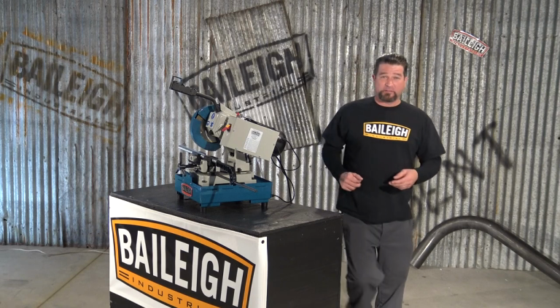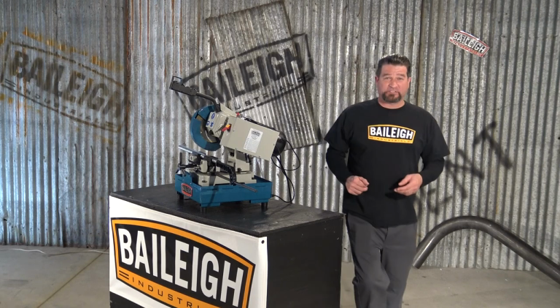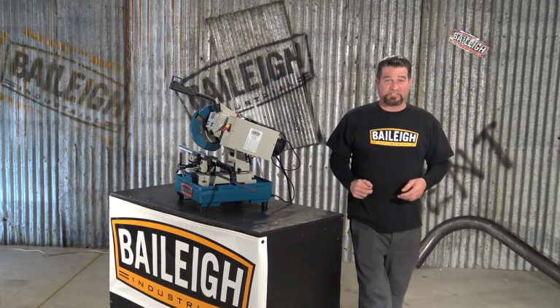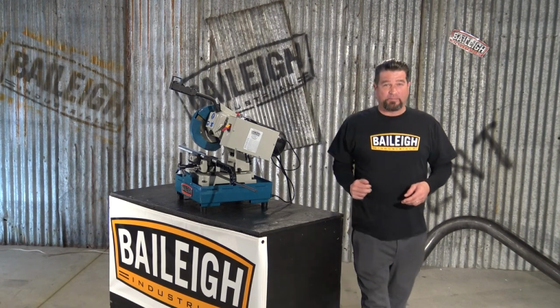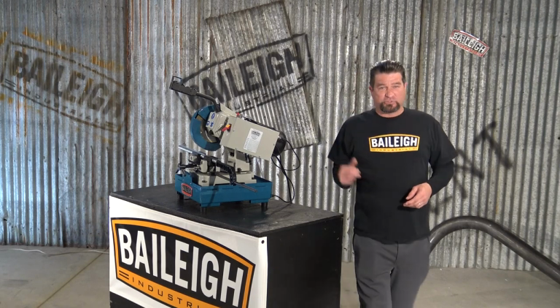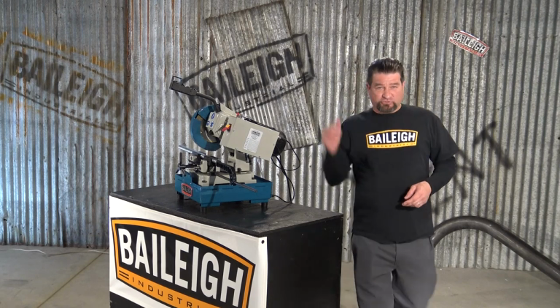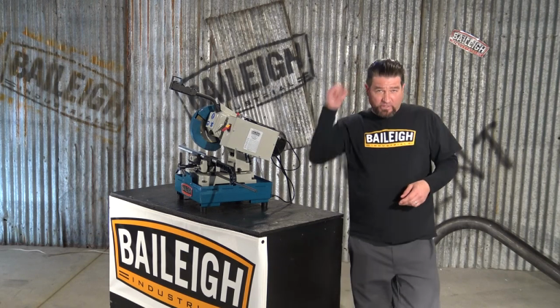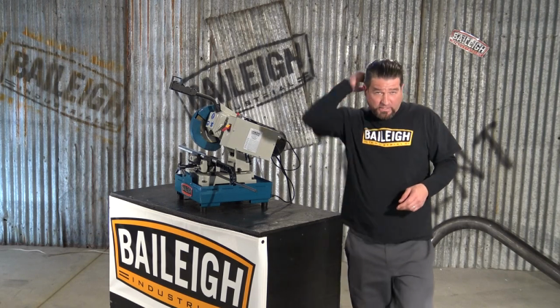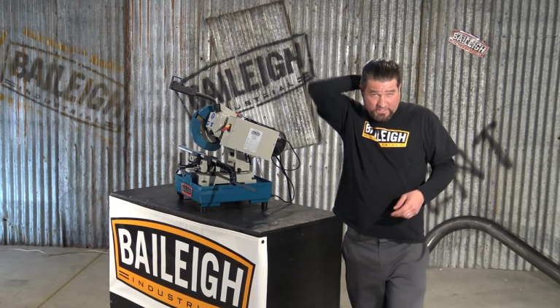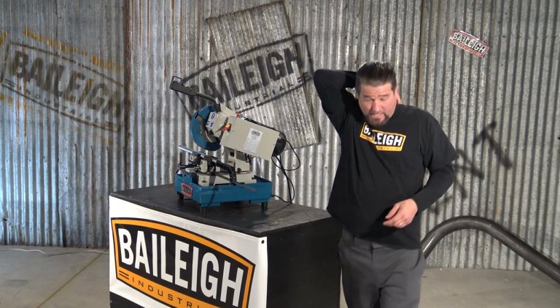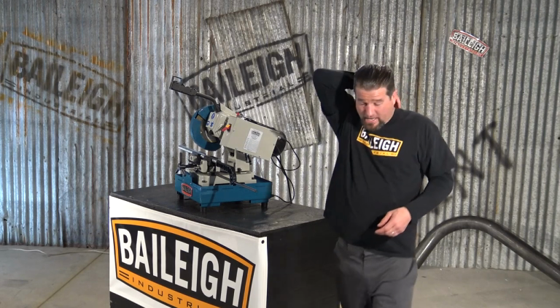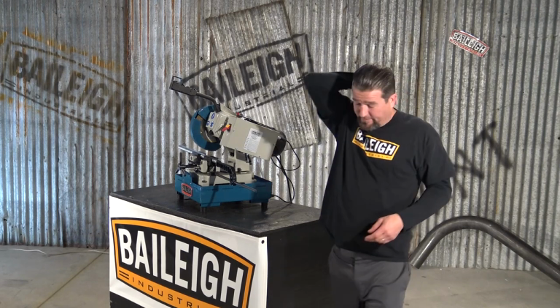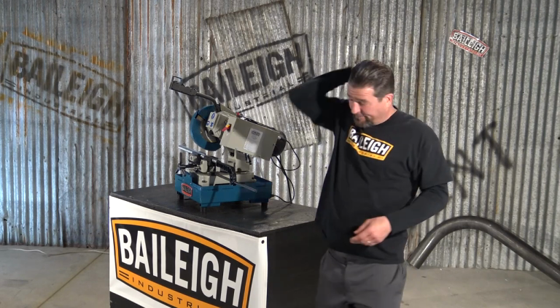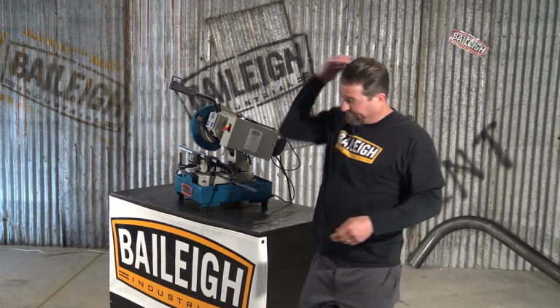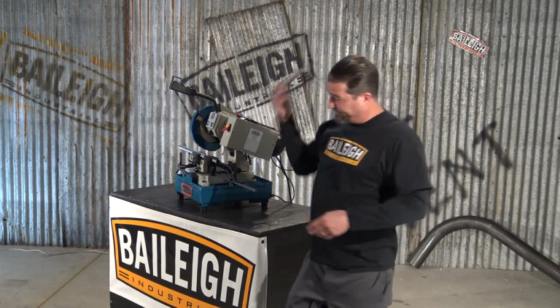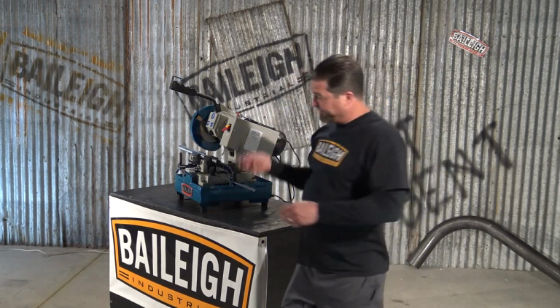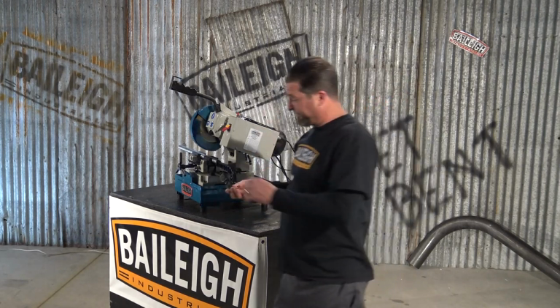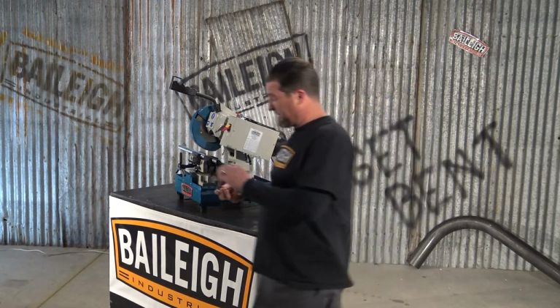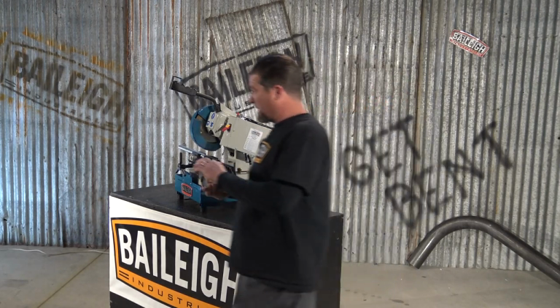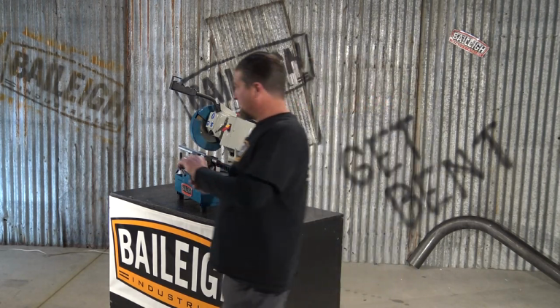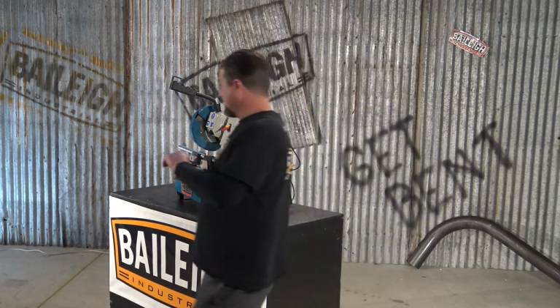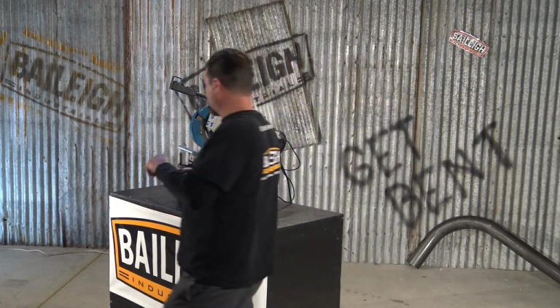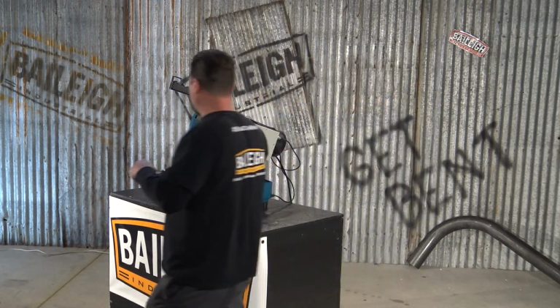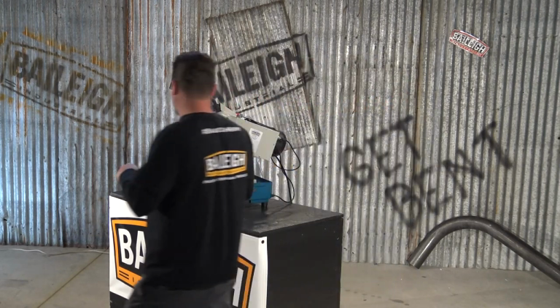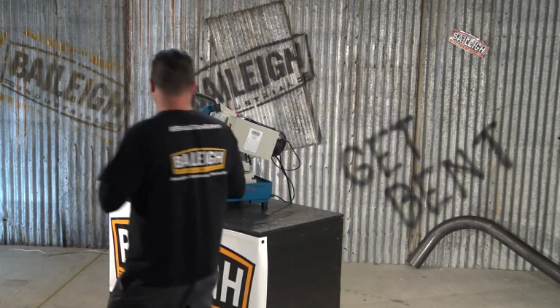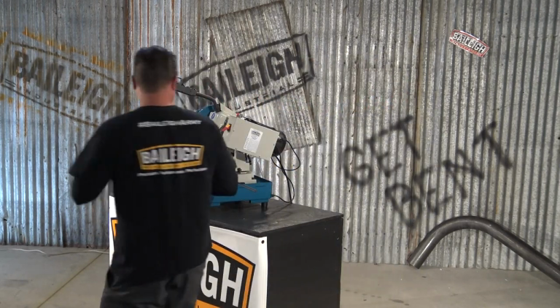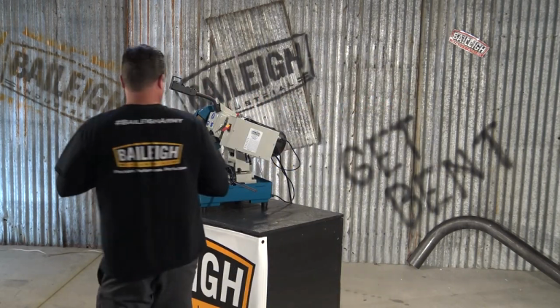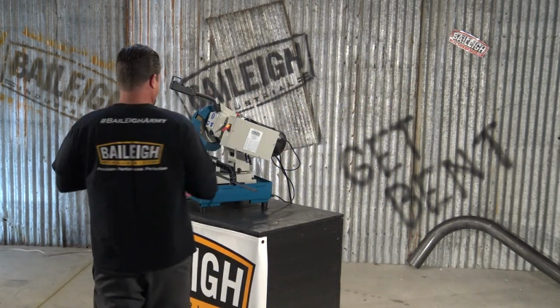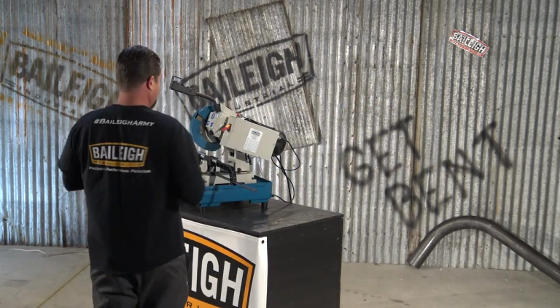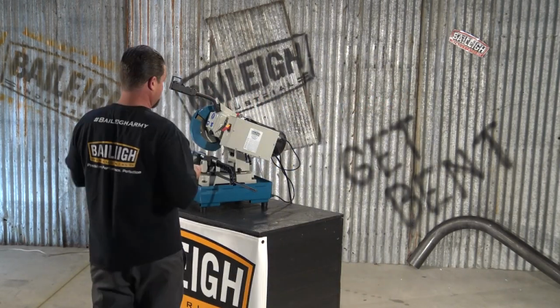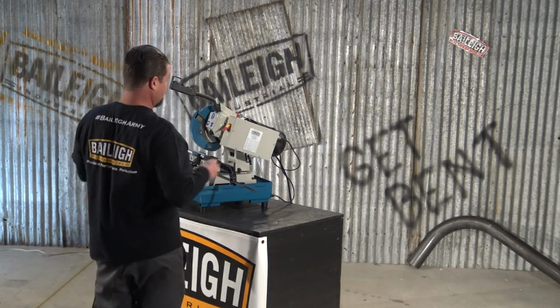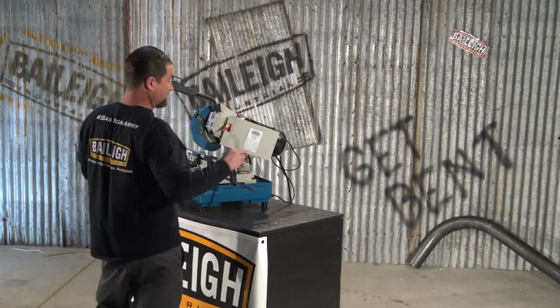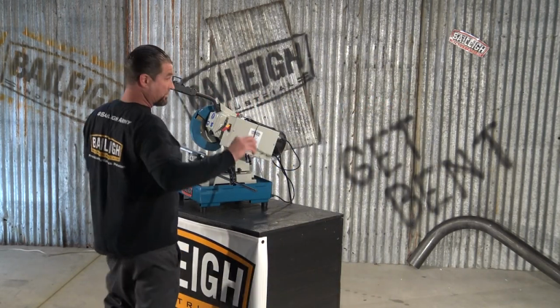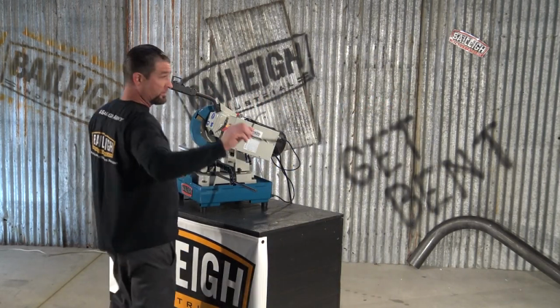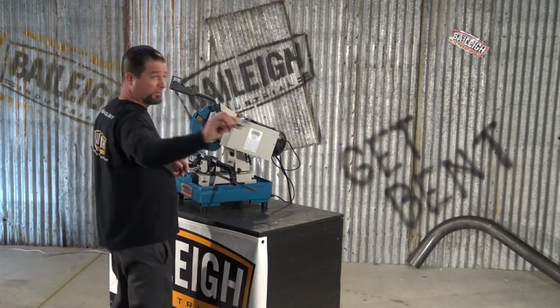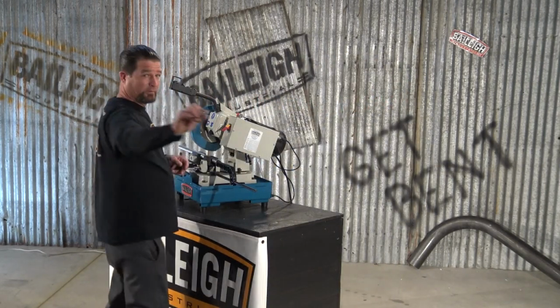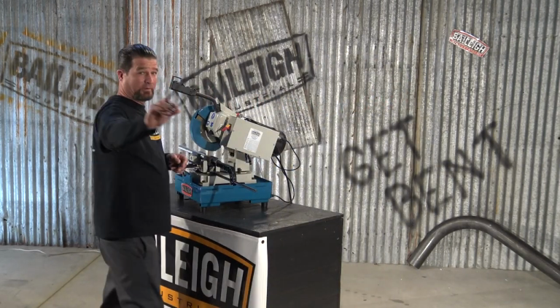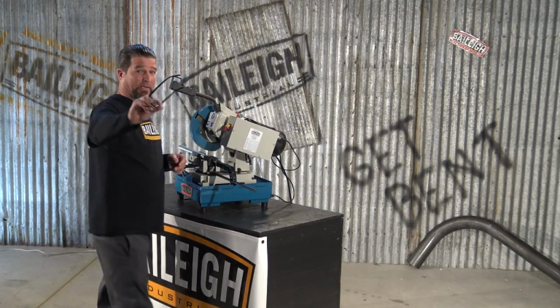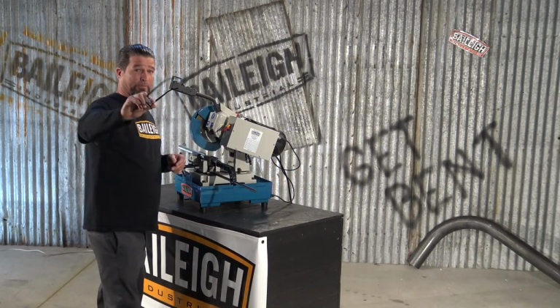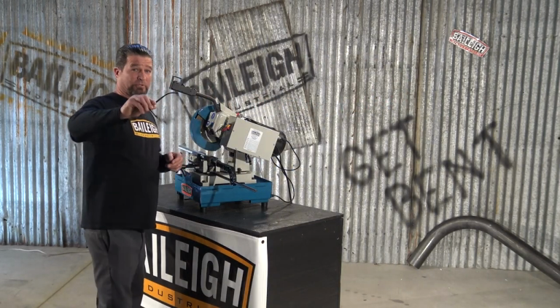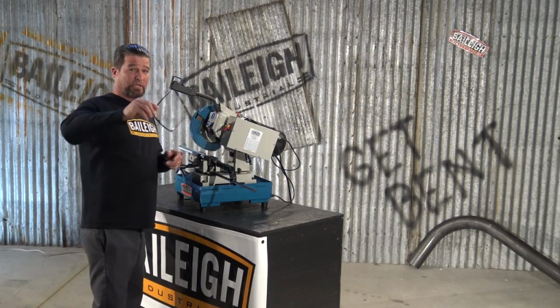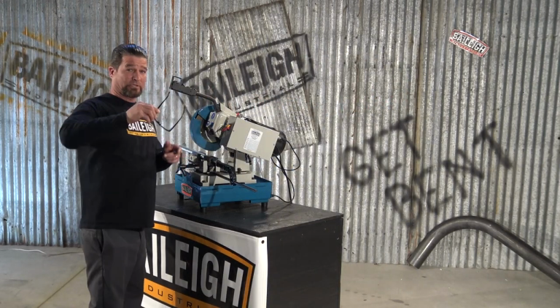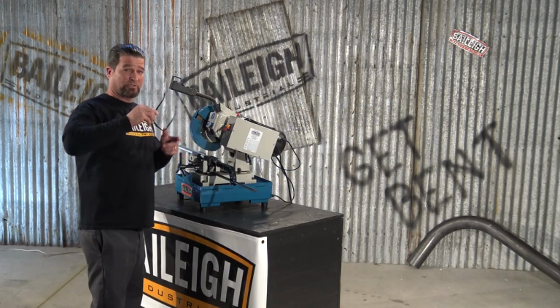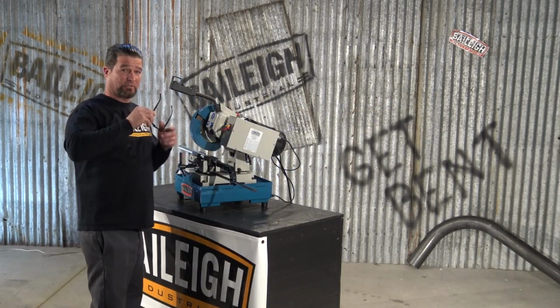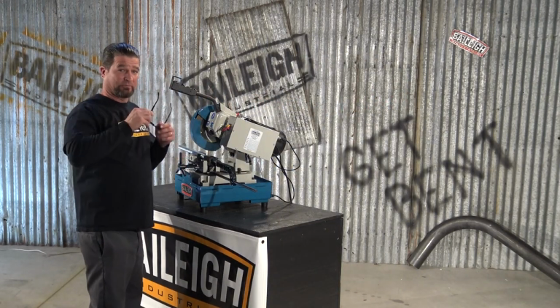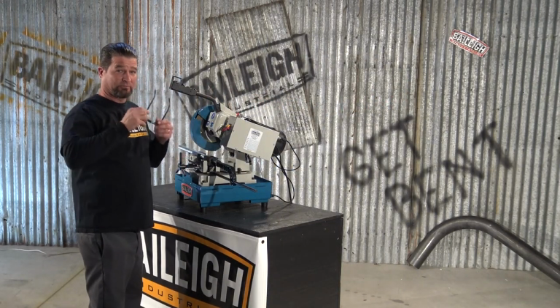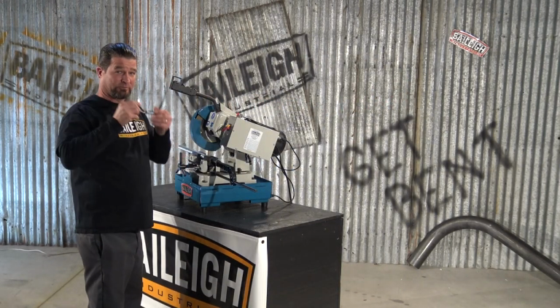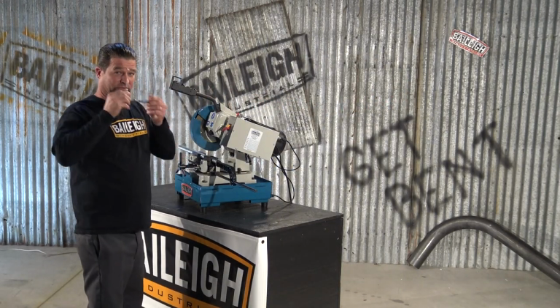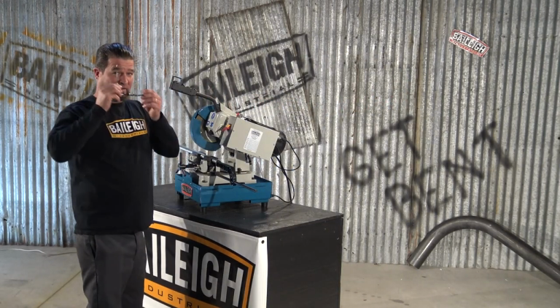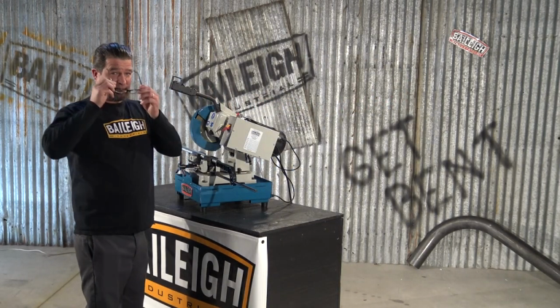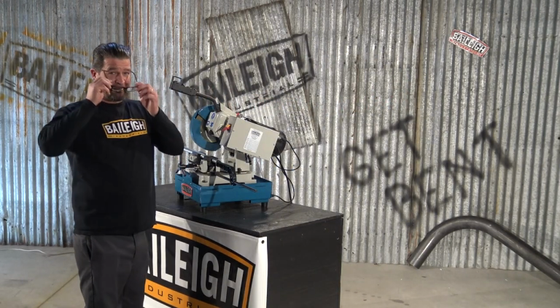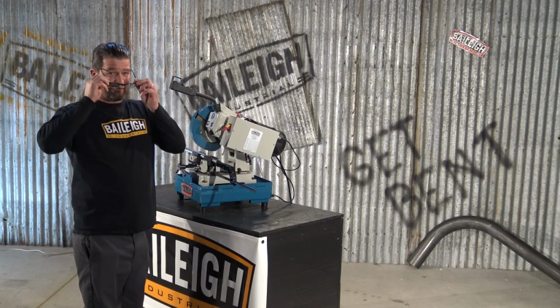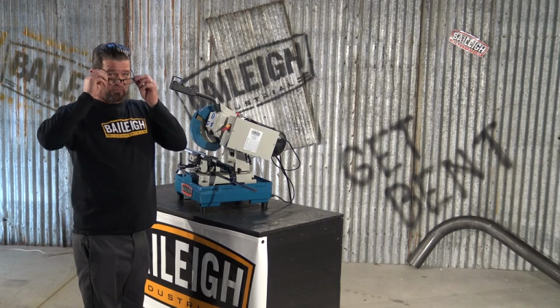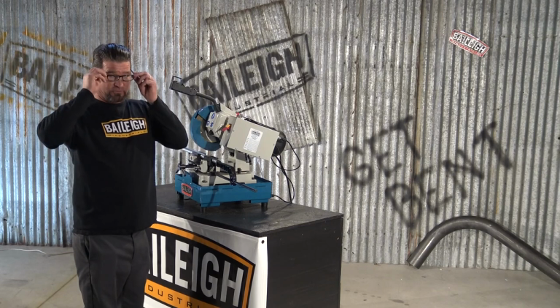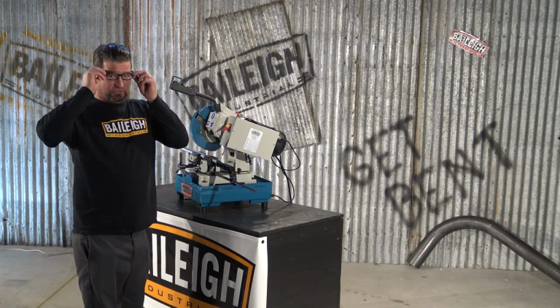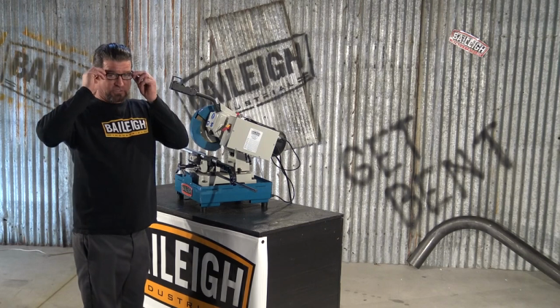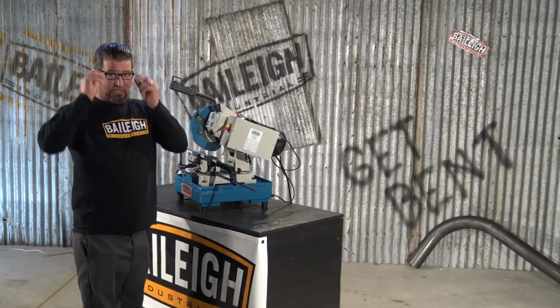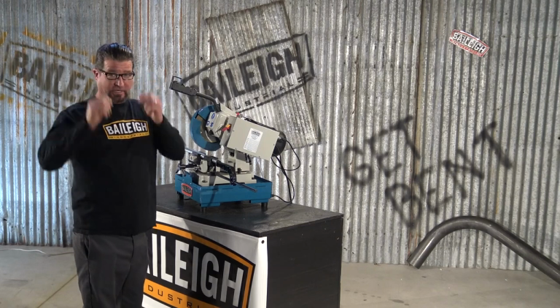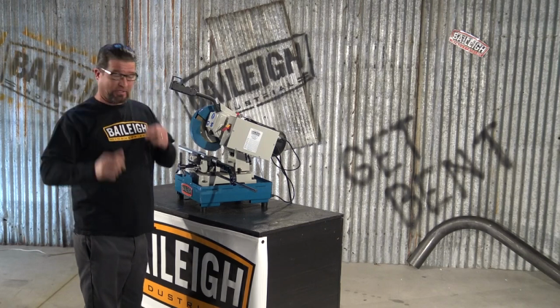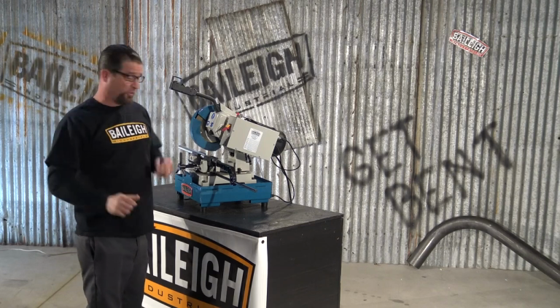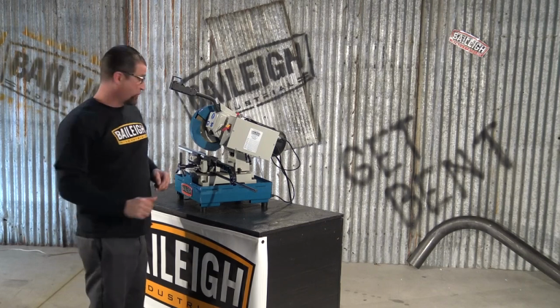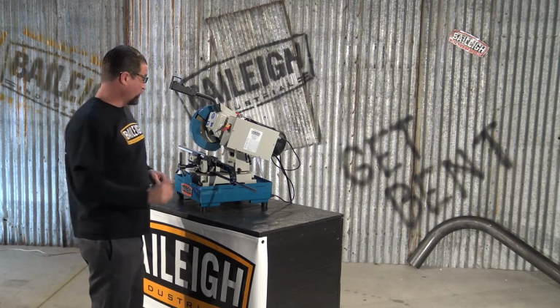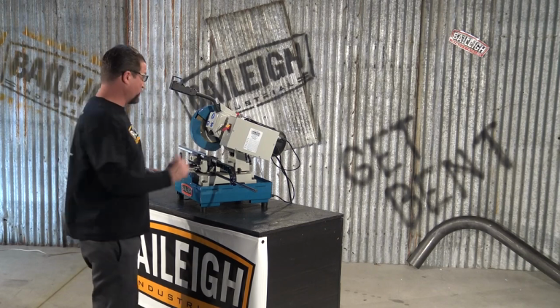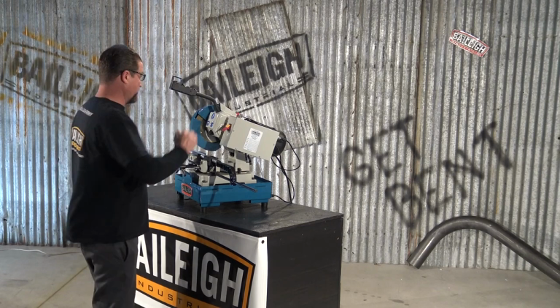Now let's demonstrate a cut. Remember: eye protection — safety first, second, and third.